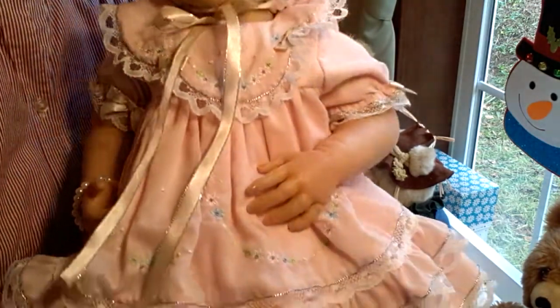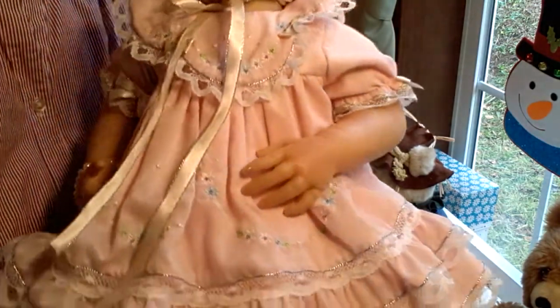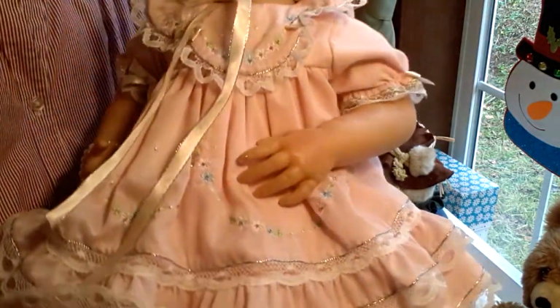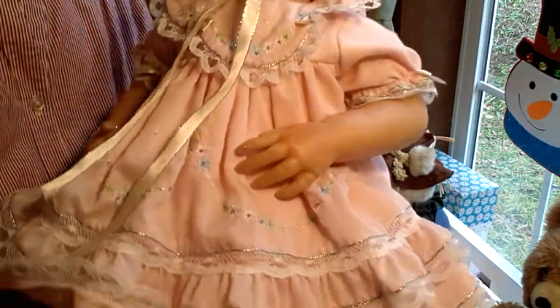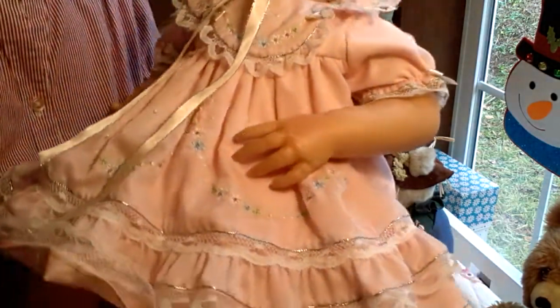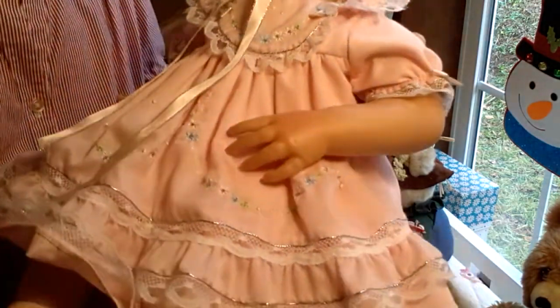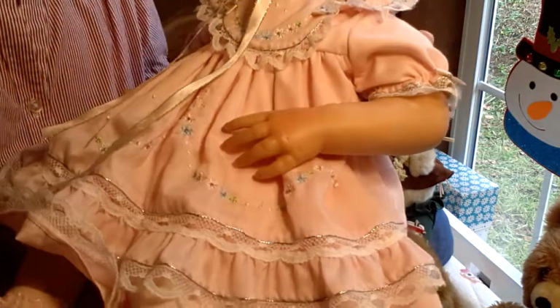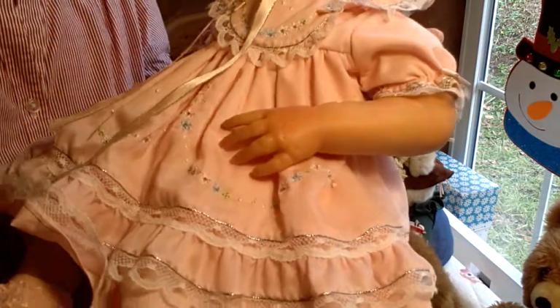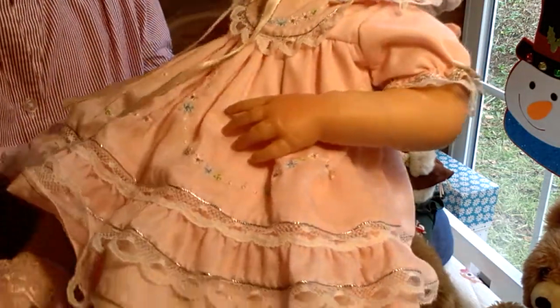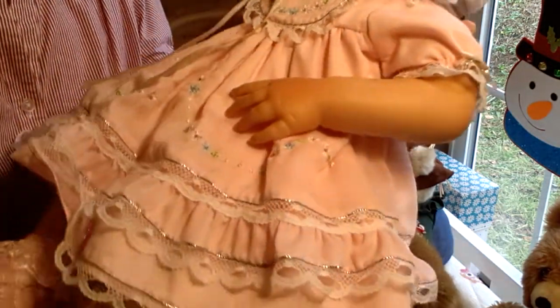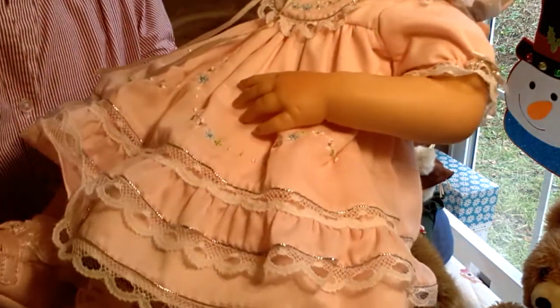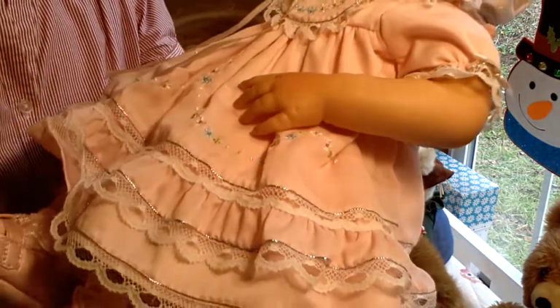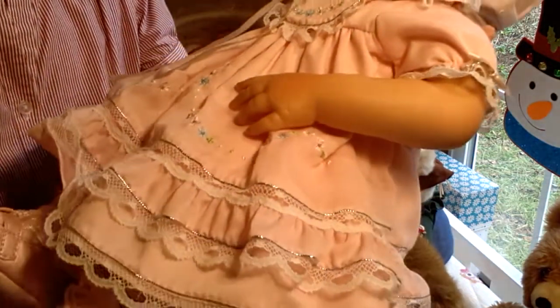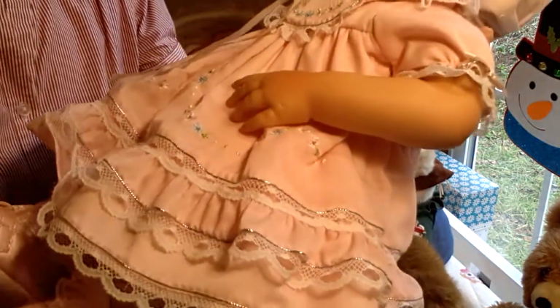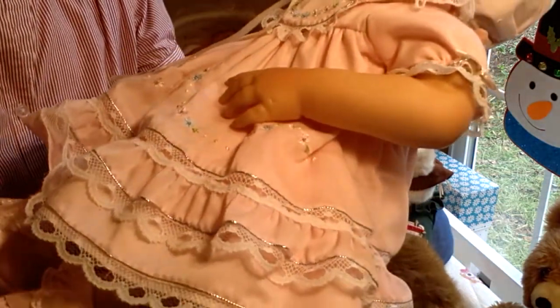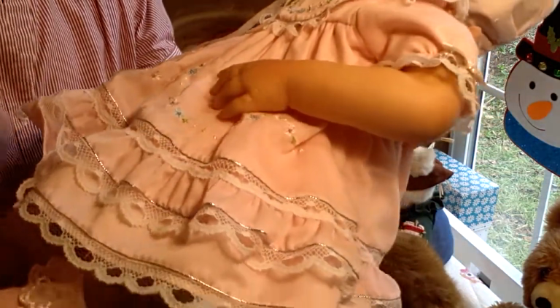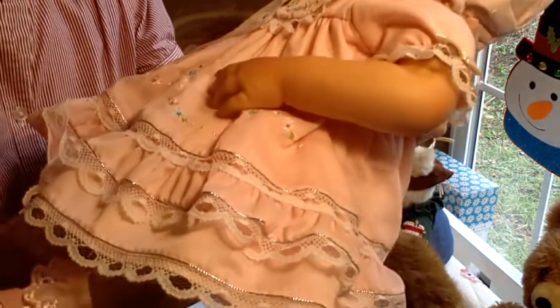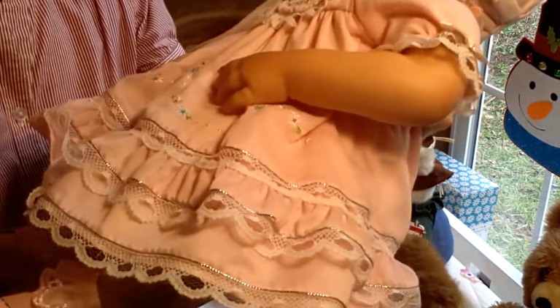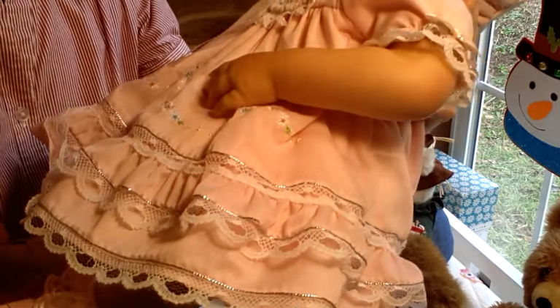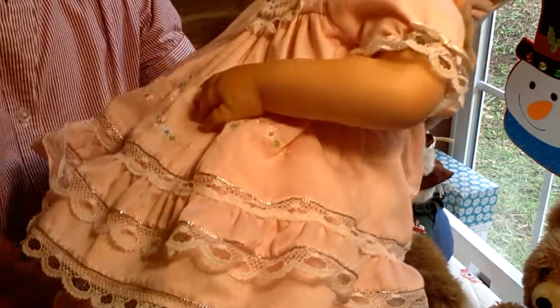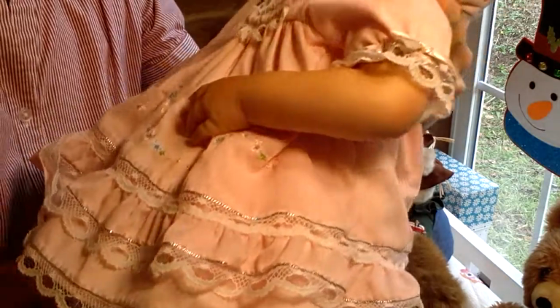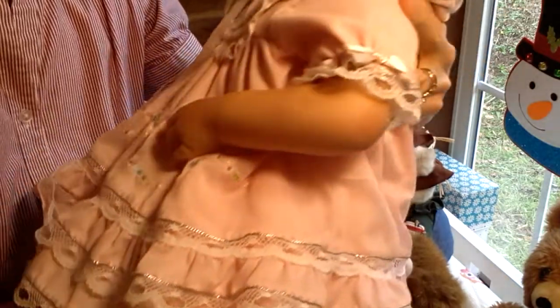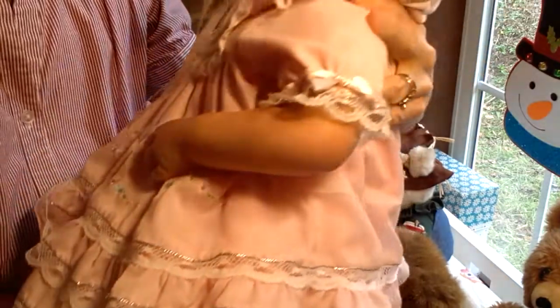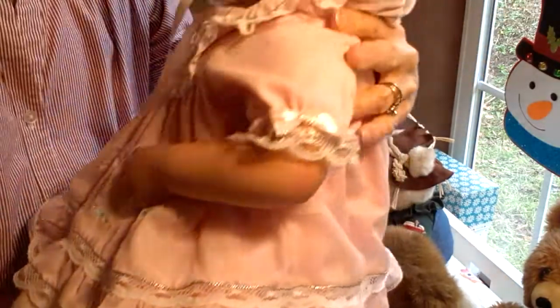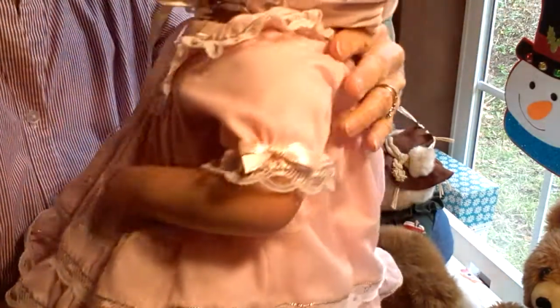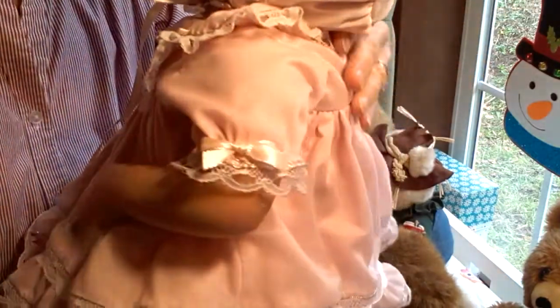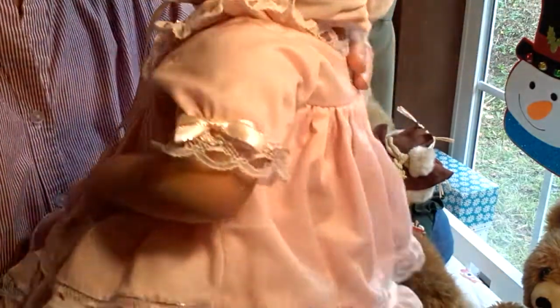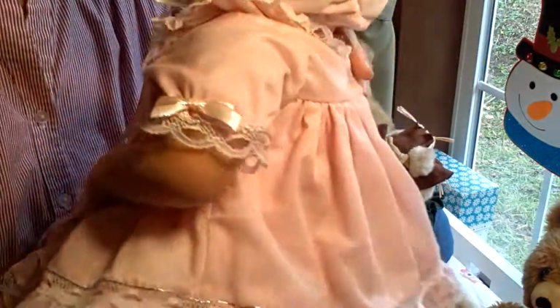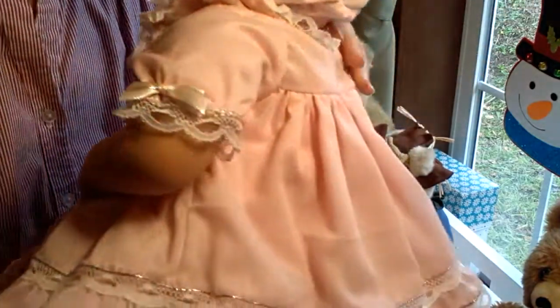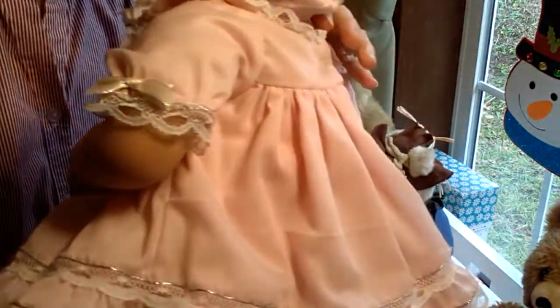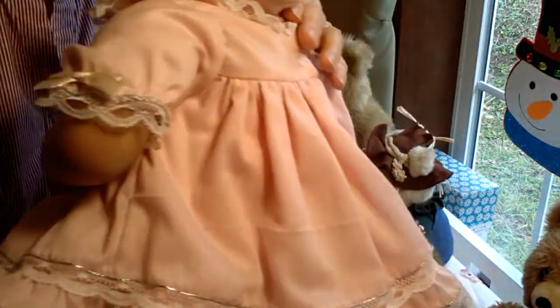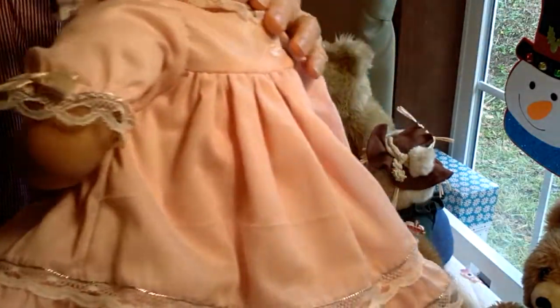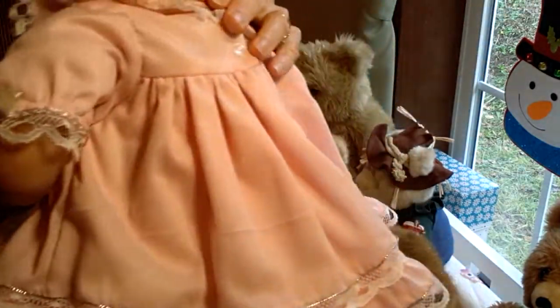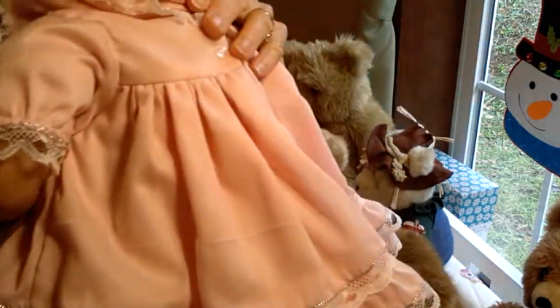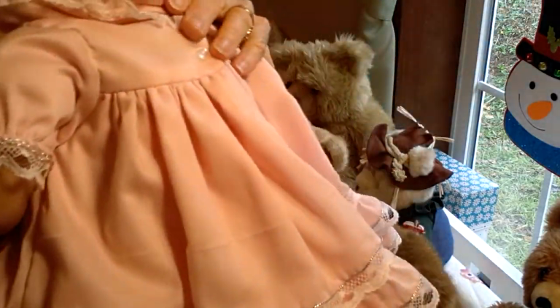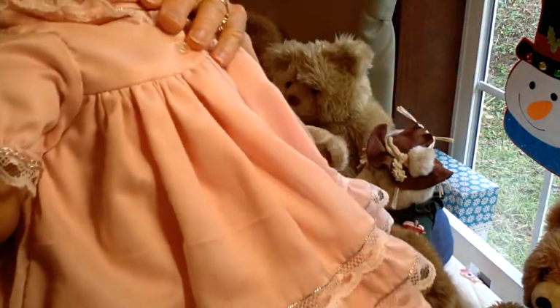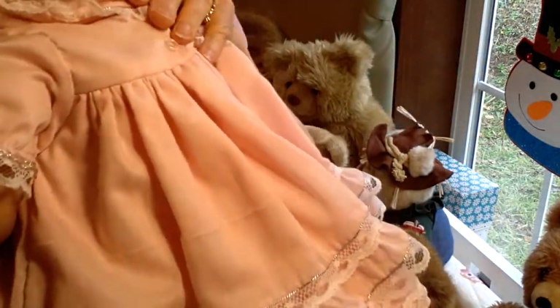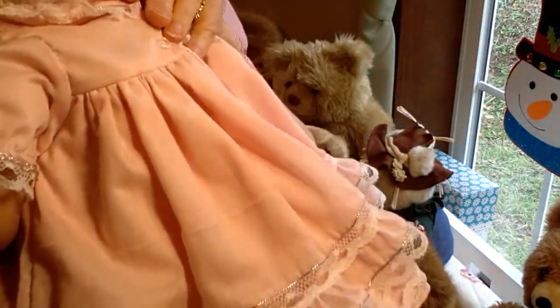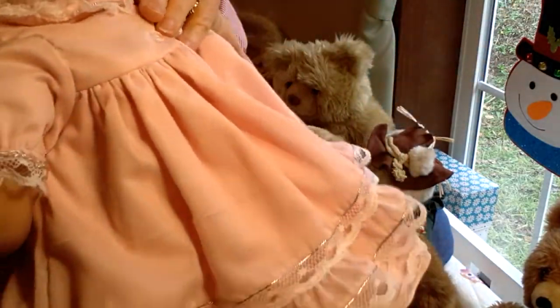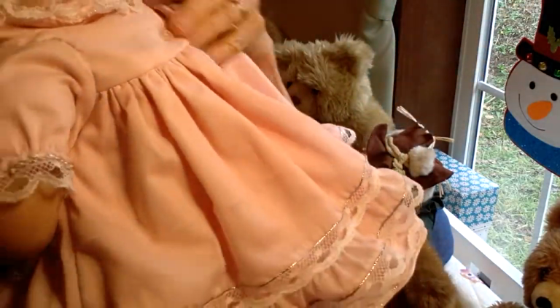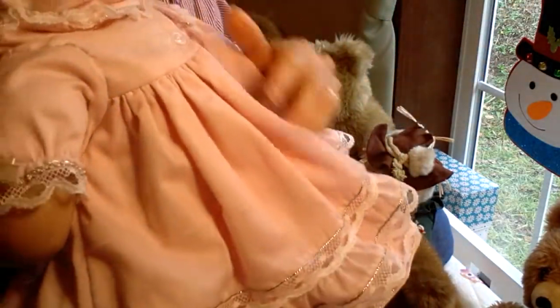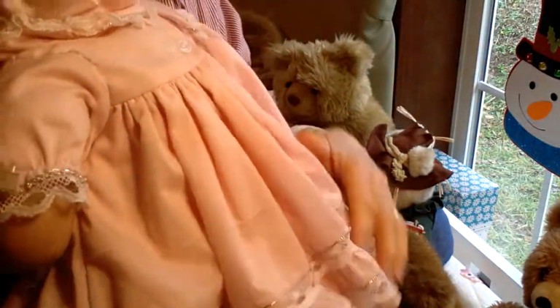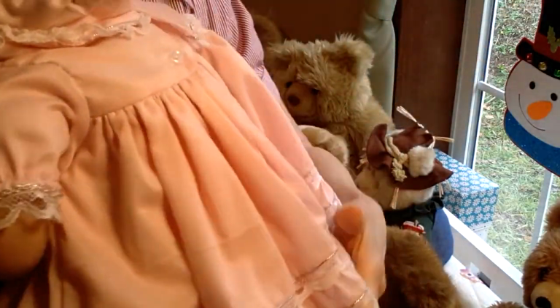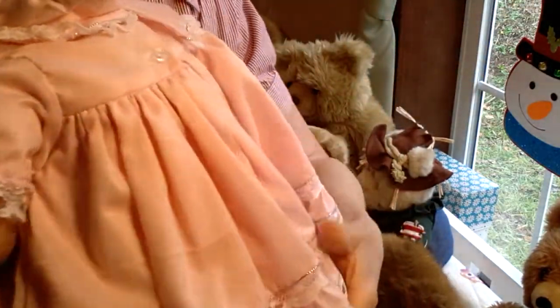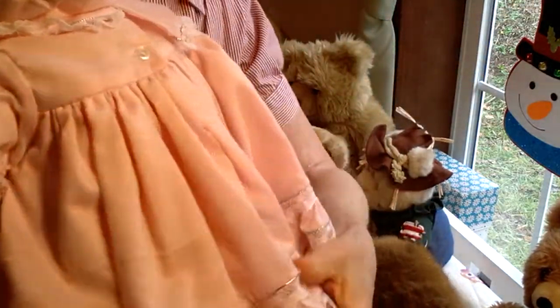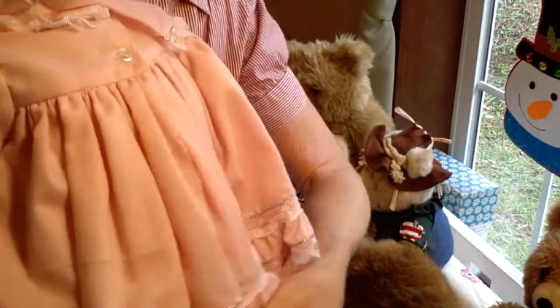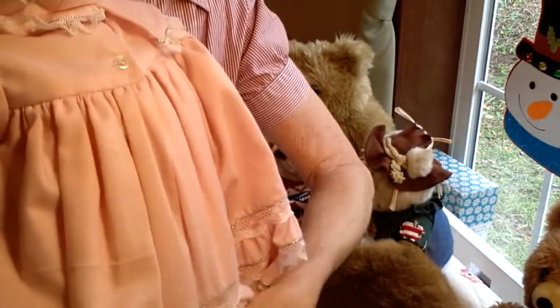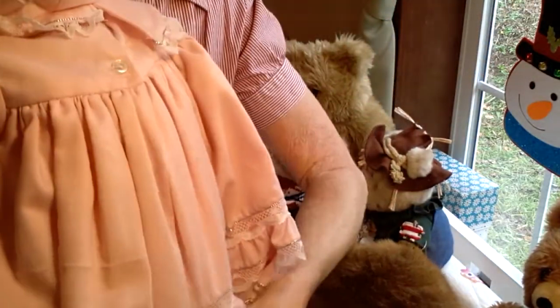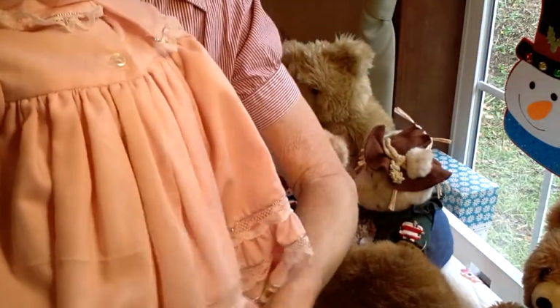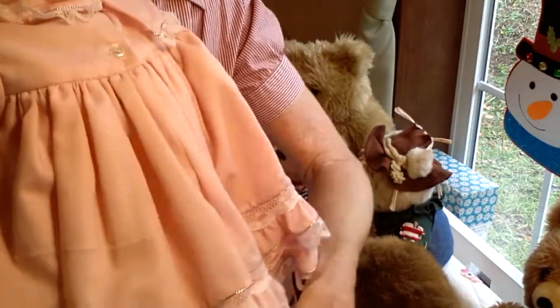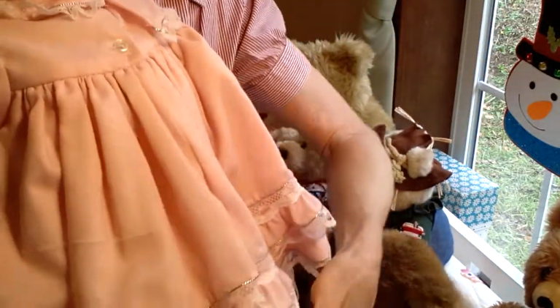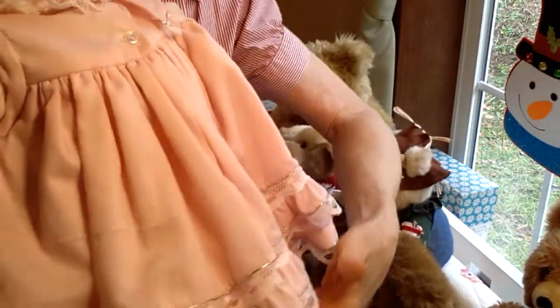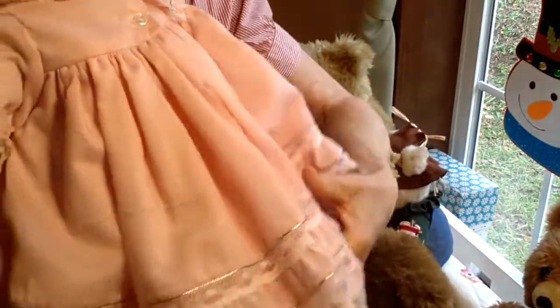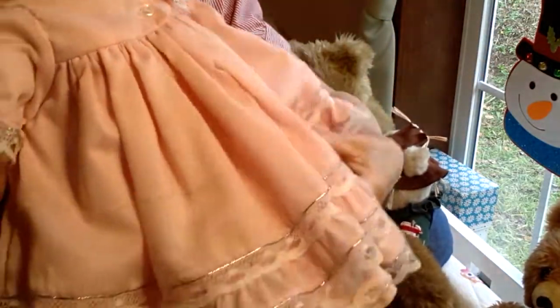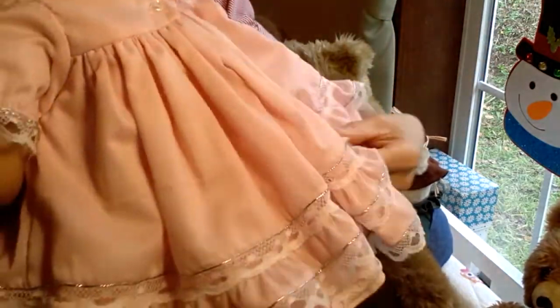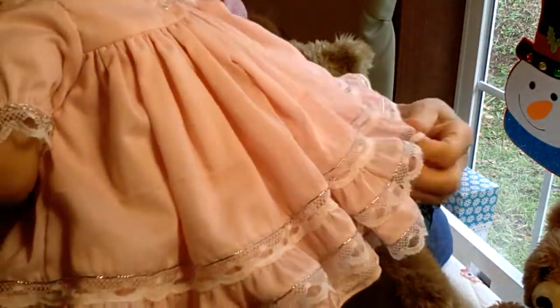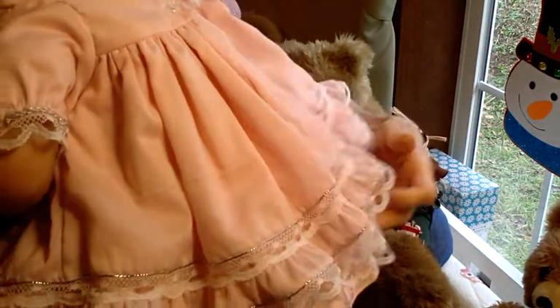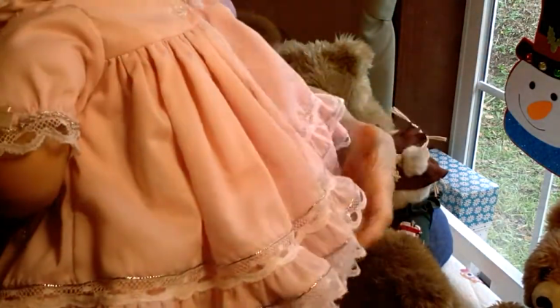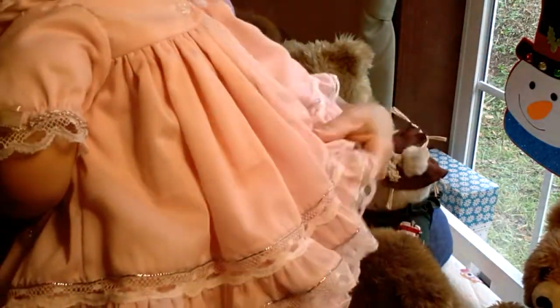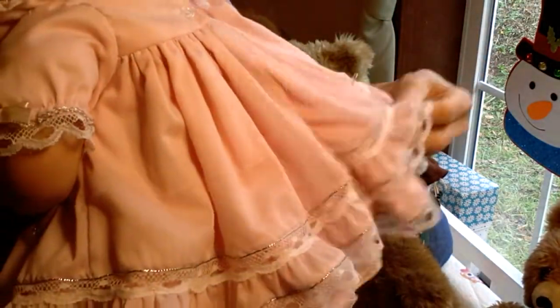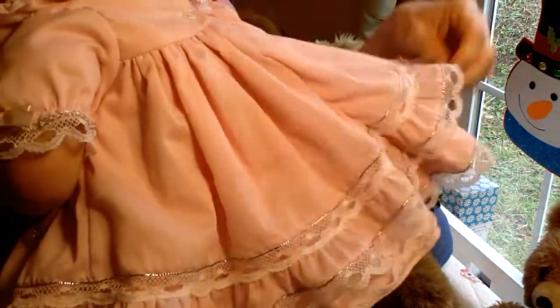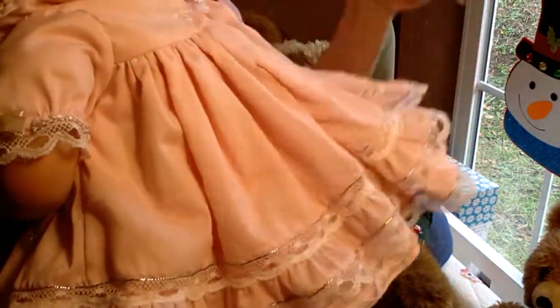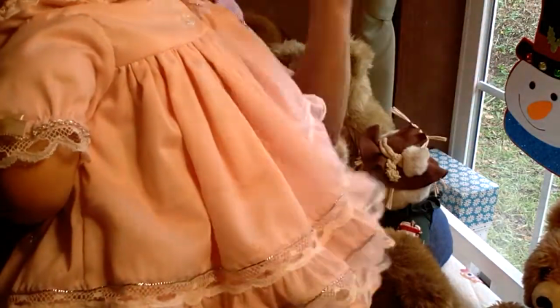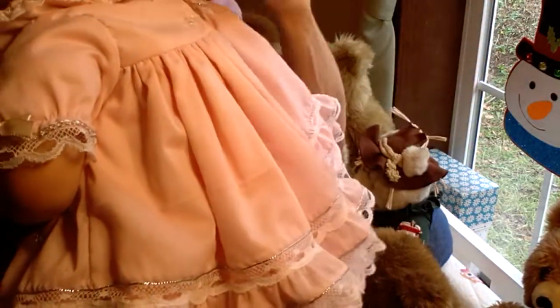And I love the back — how it's gathered. It's all gathered in the back and kind of poofs out. There are so many lacy, pretty details on this dress. I just love it.